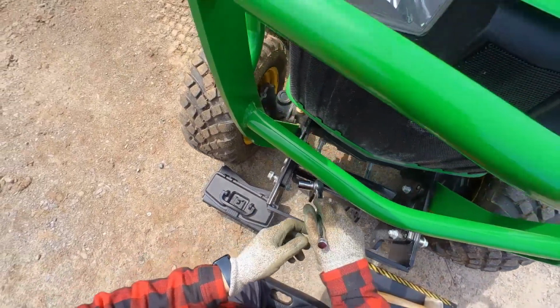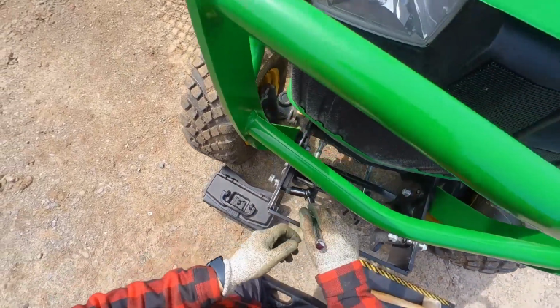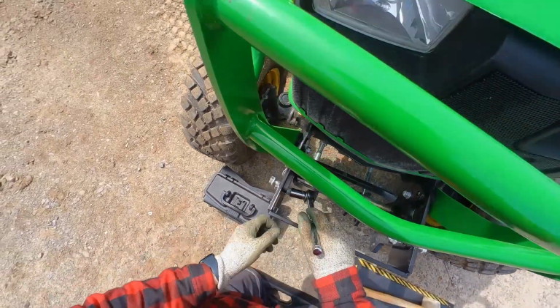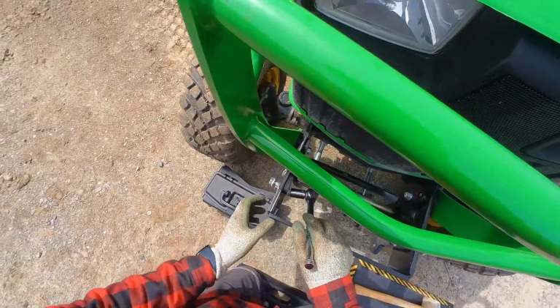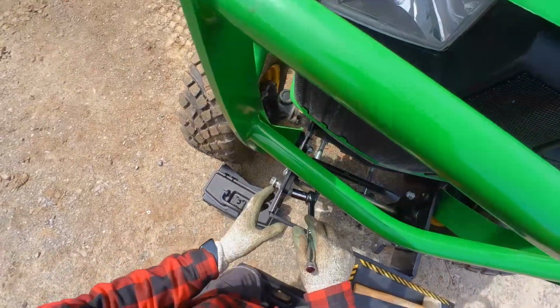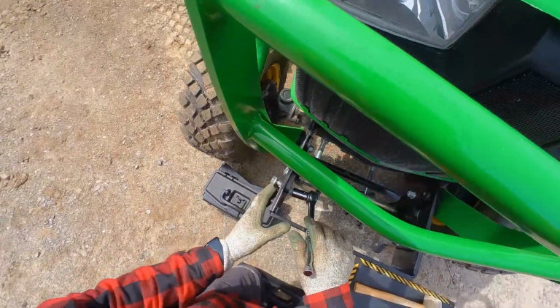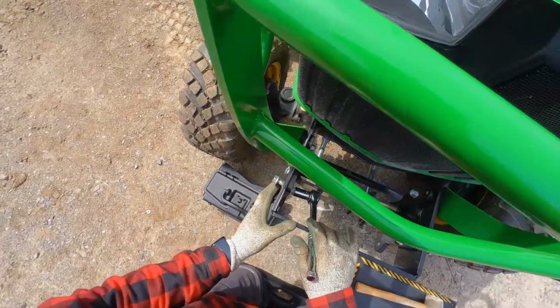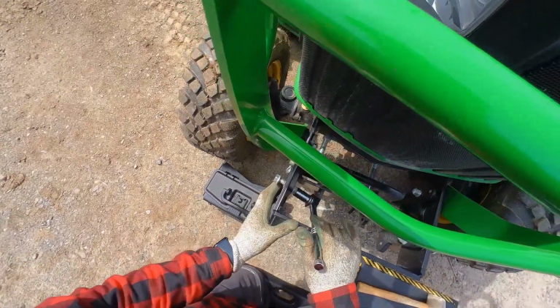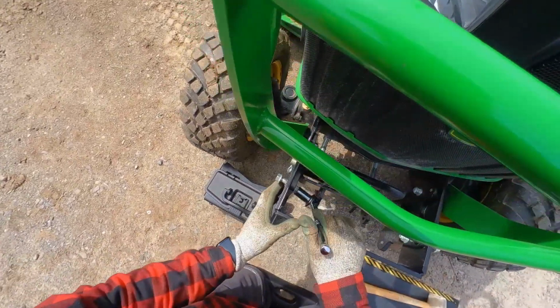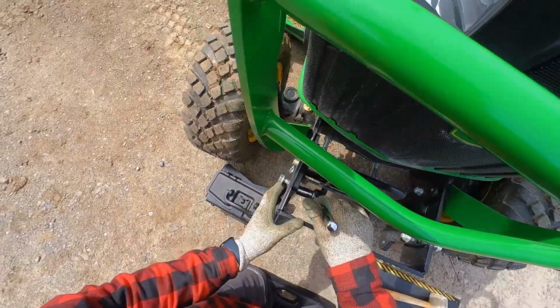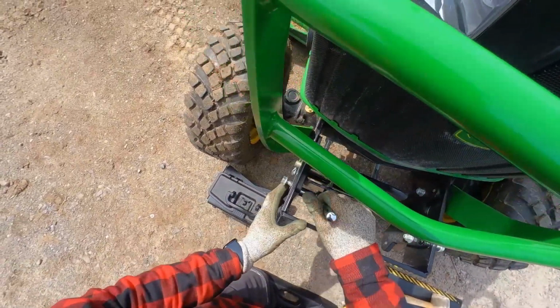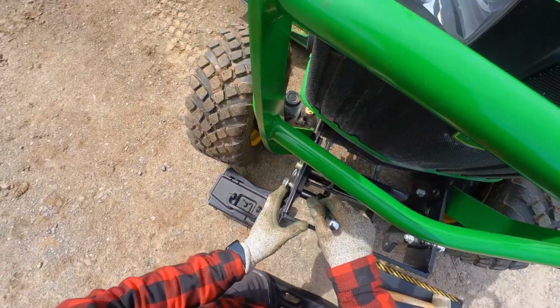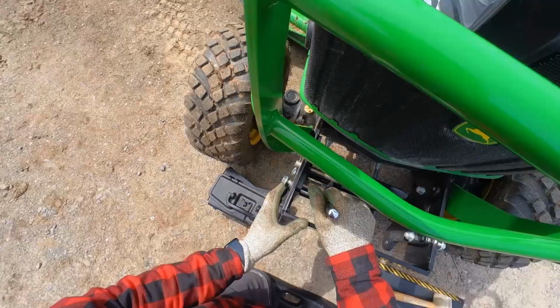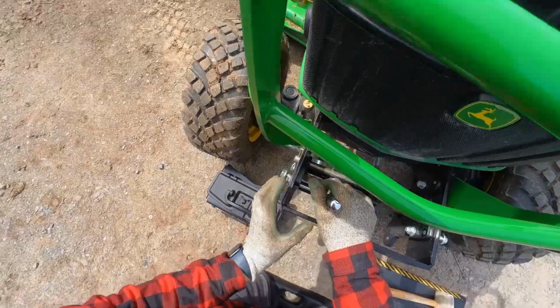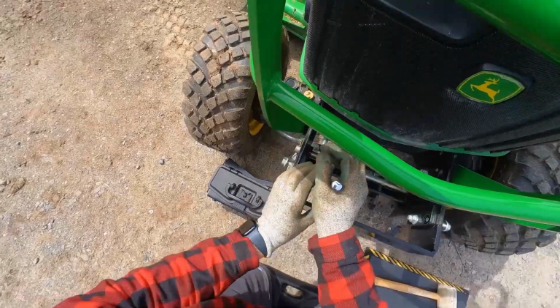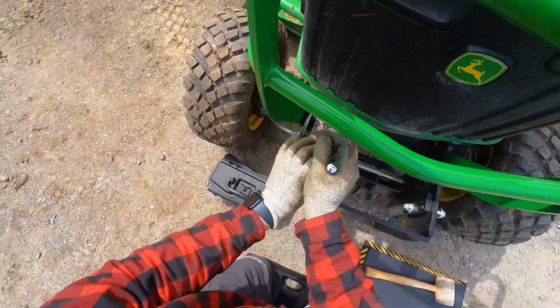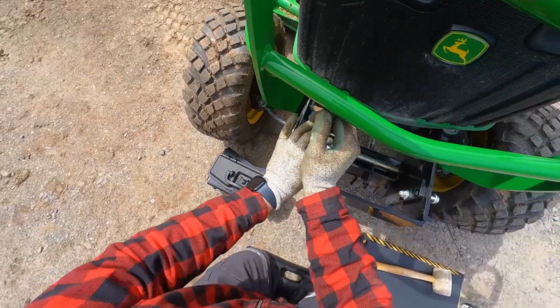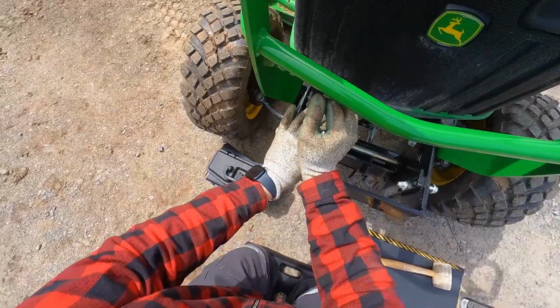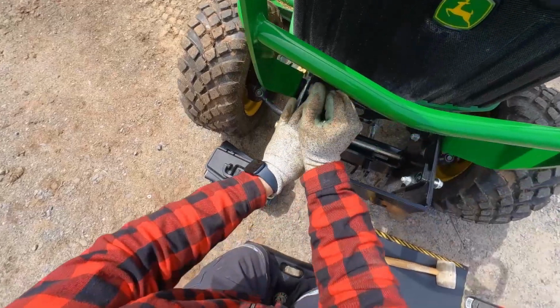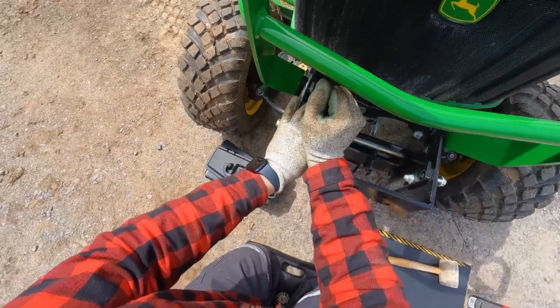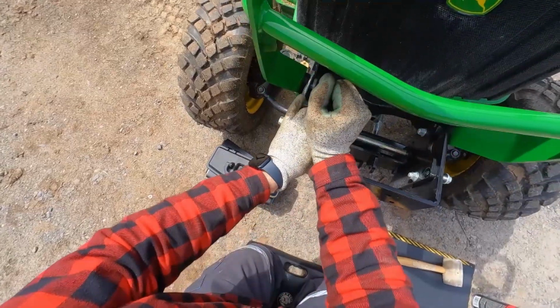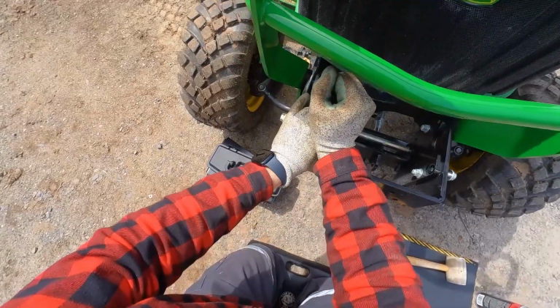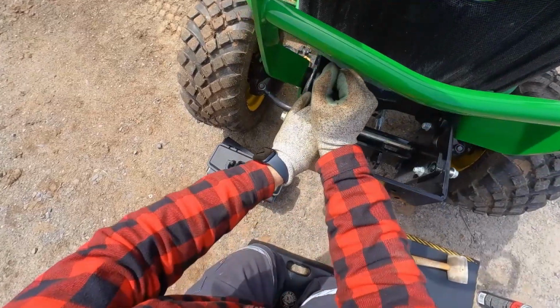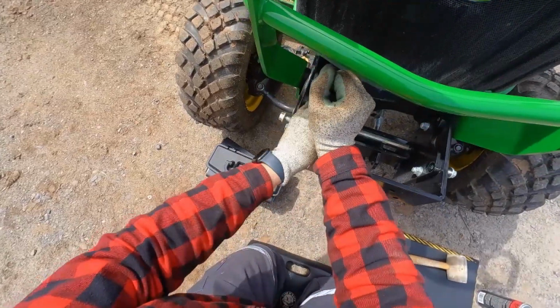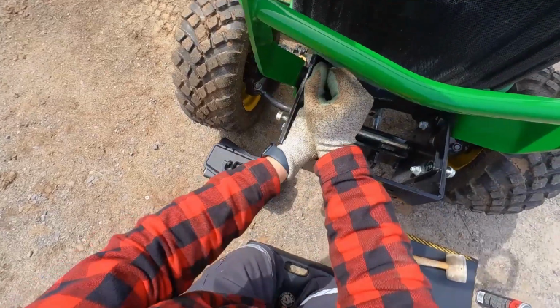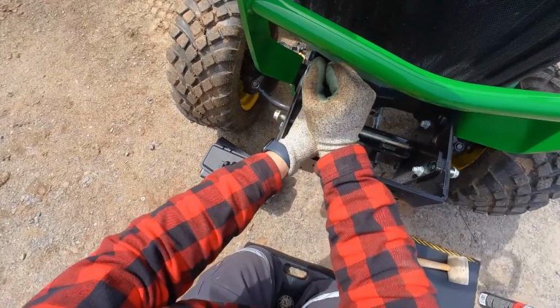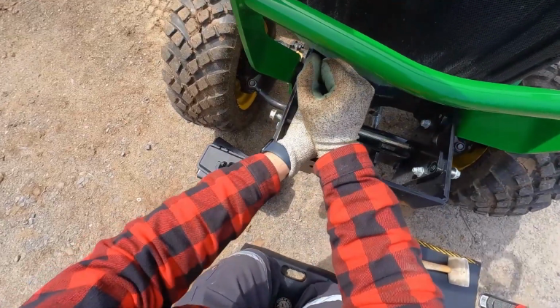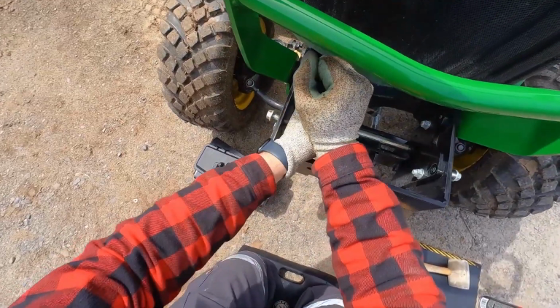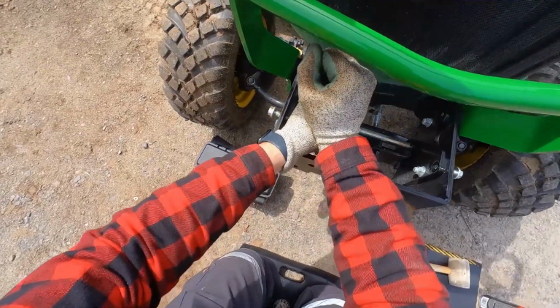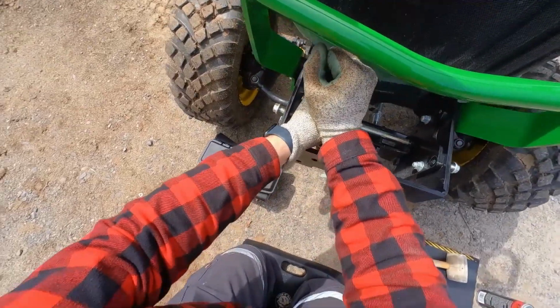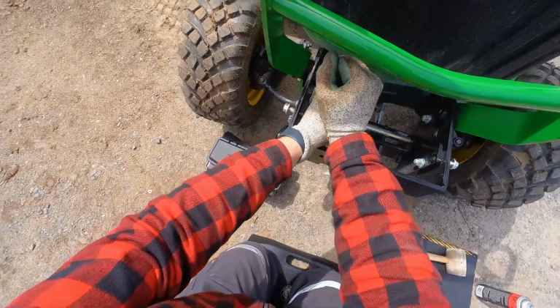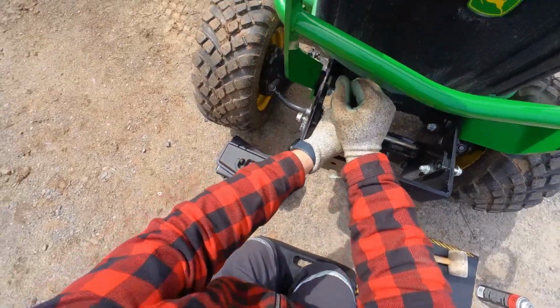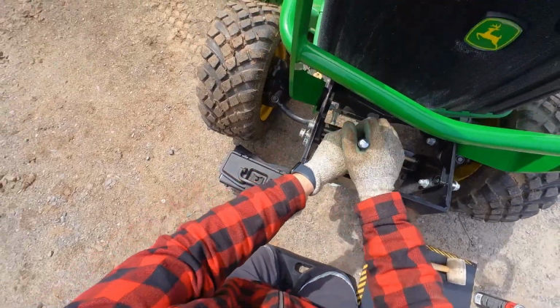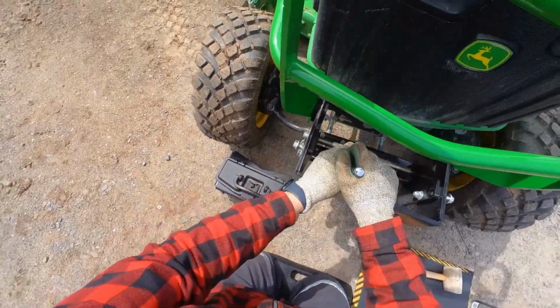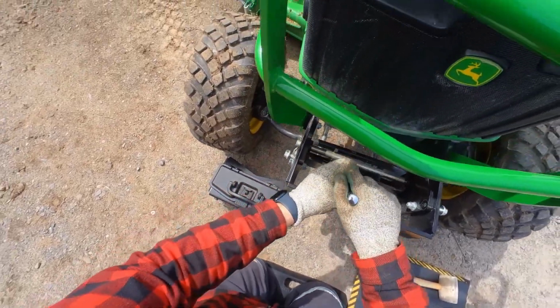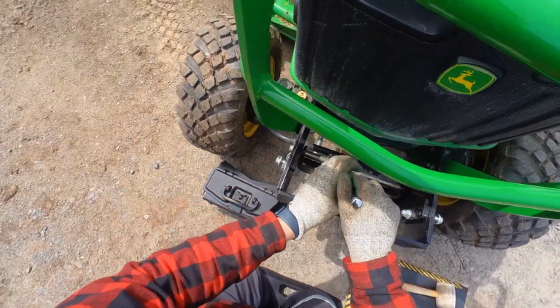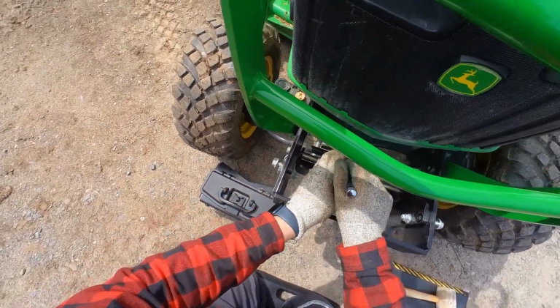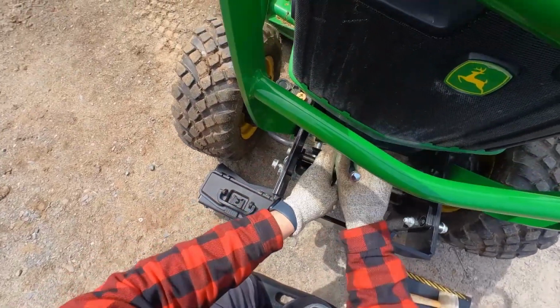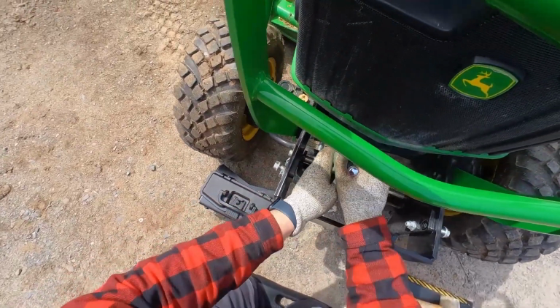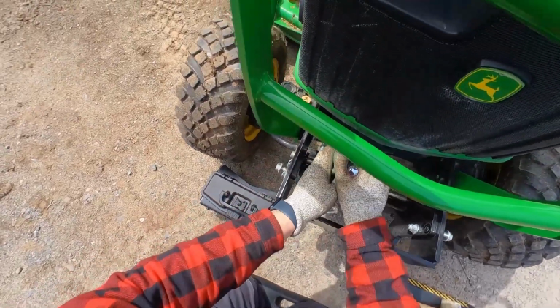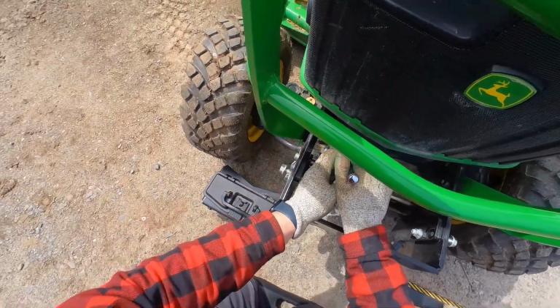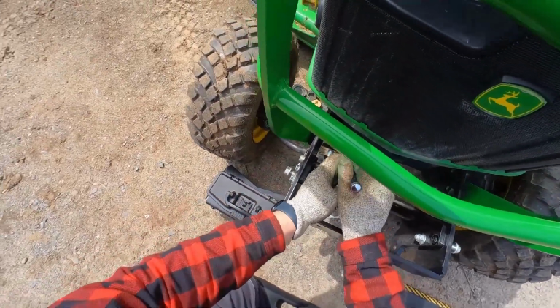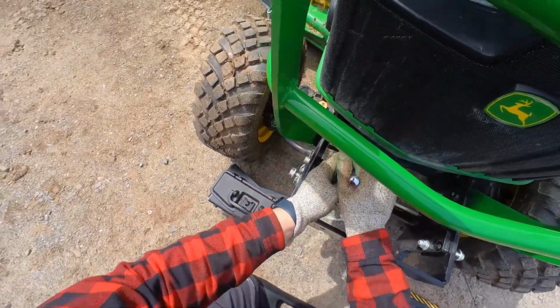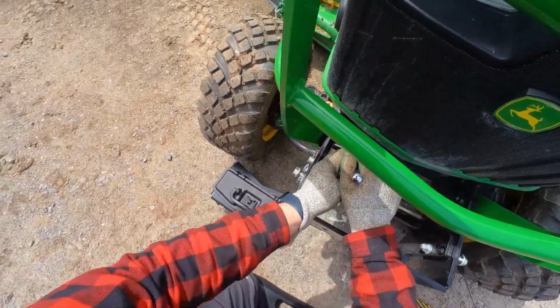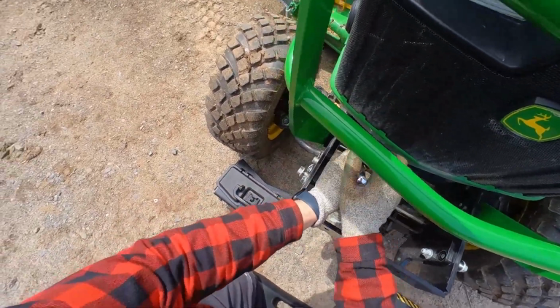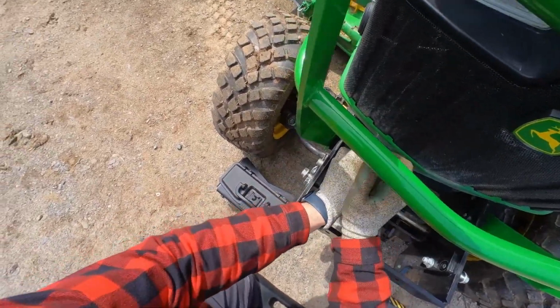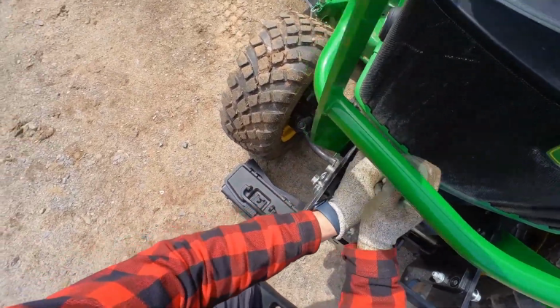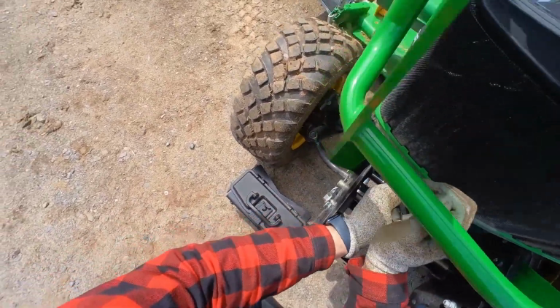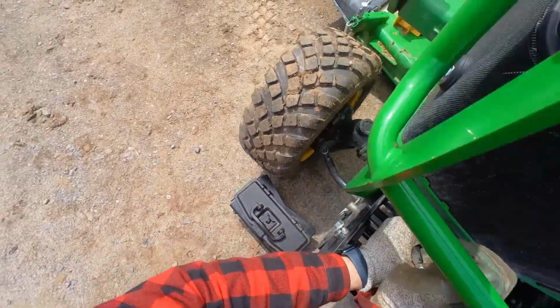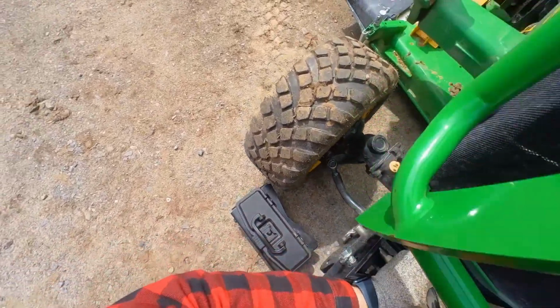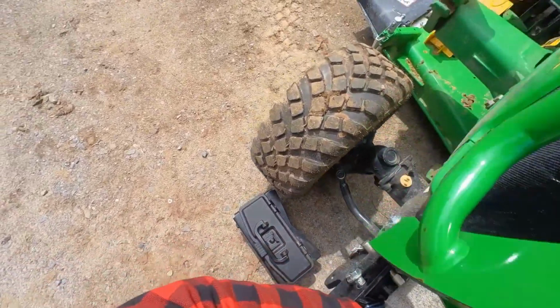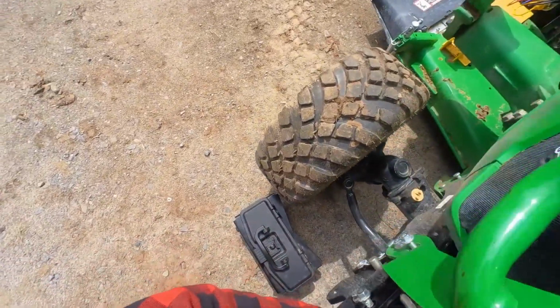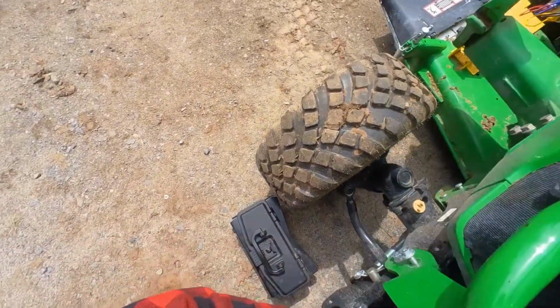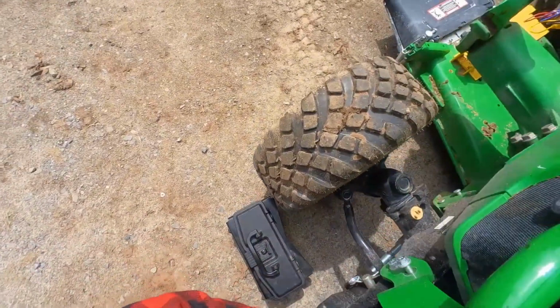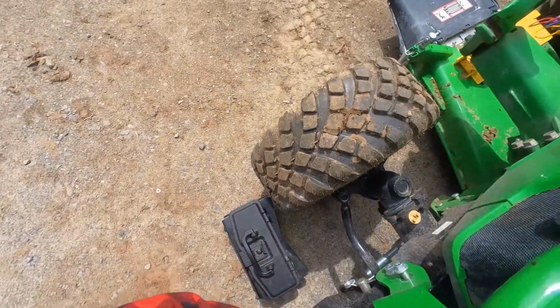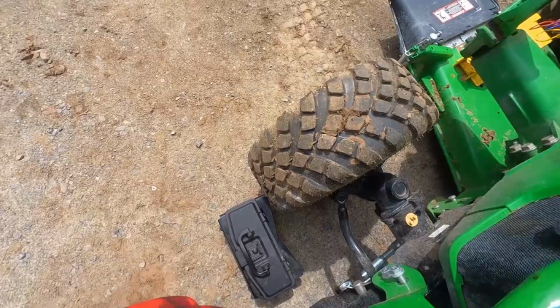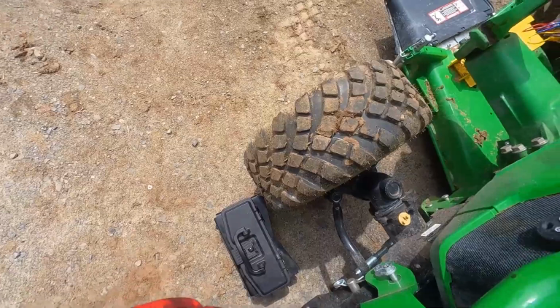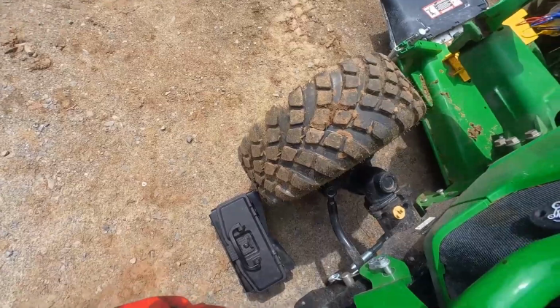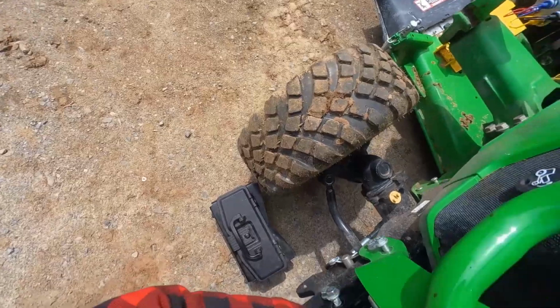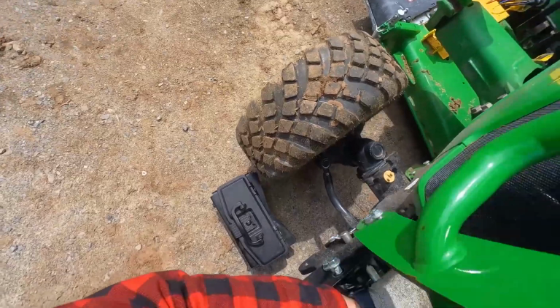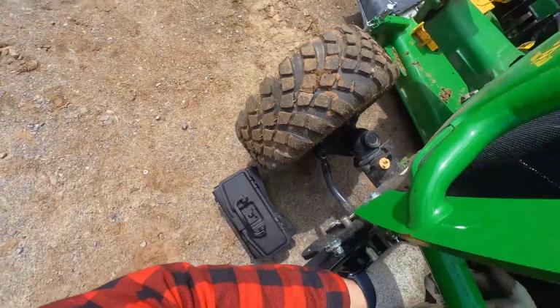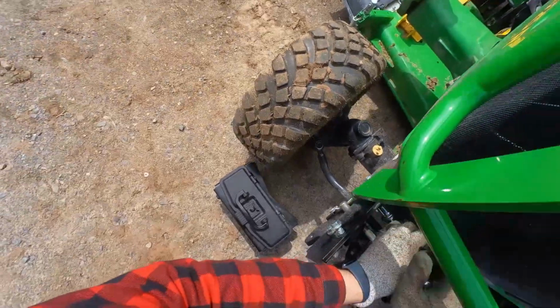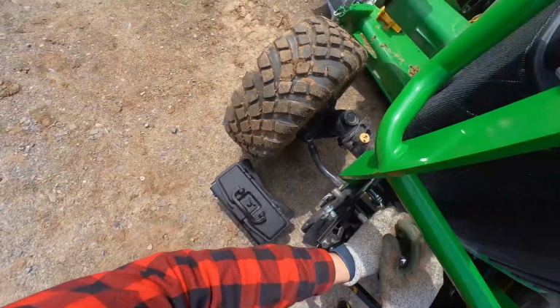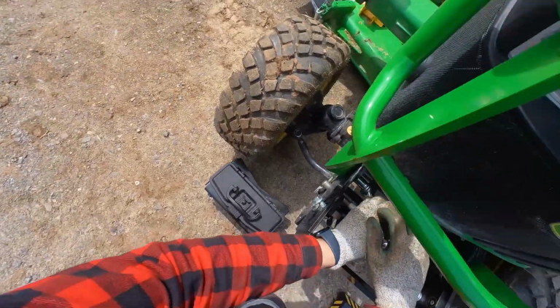Then, as a good practice step, before blocking access to these lower nuts, ensure they are all tight and haven't vibrated loose.